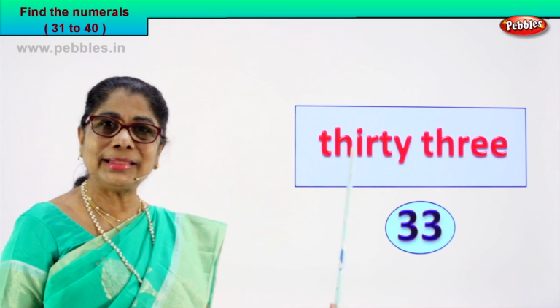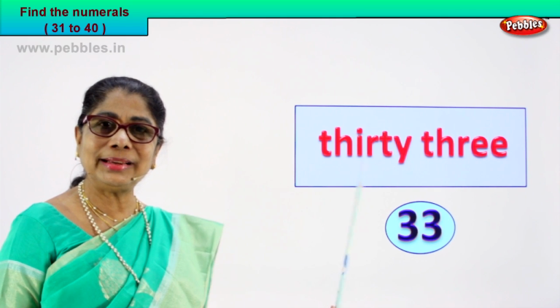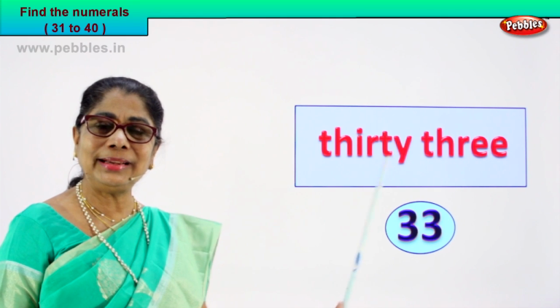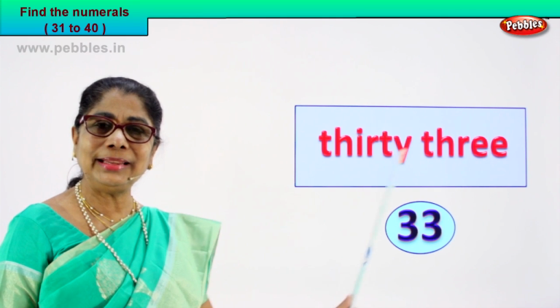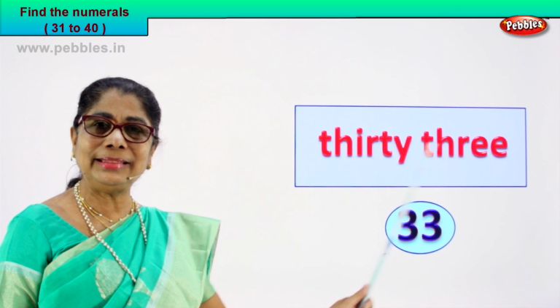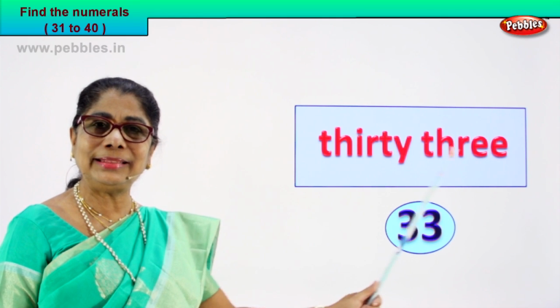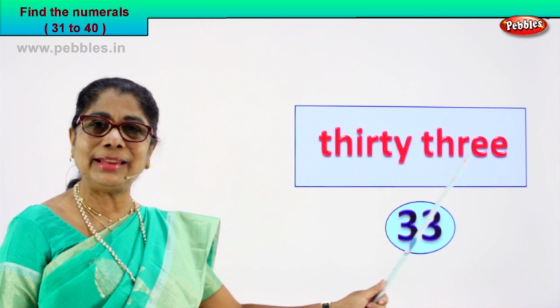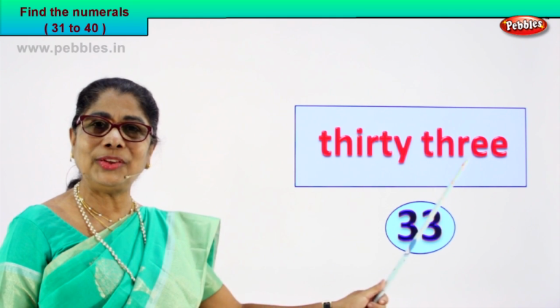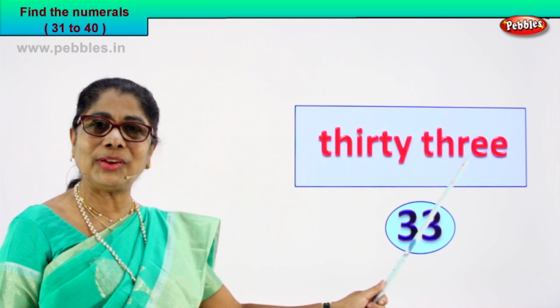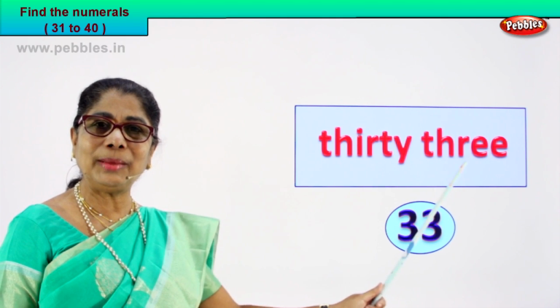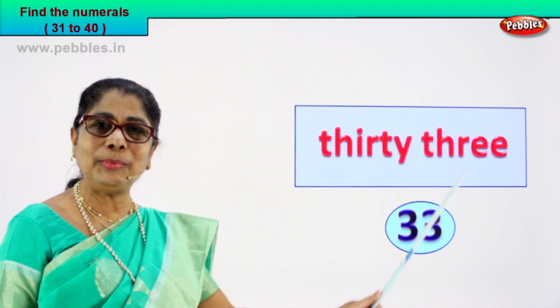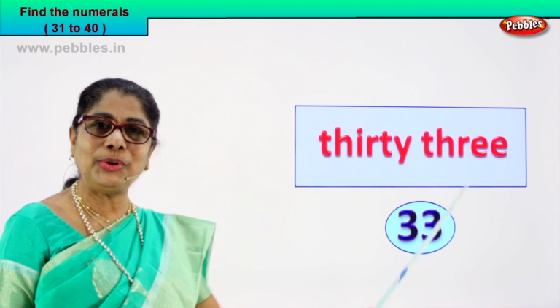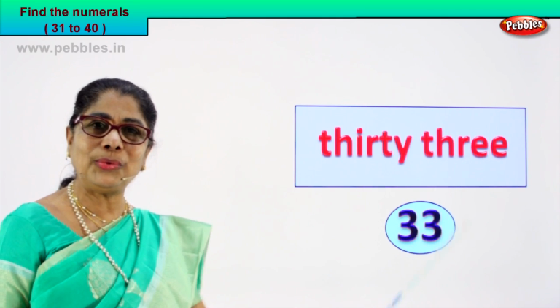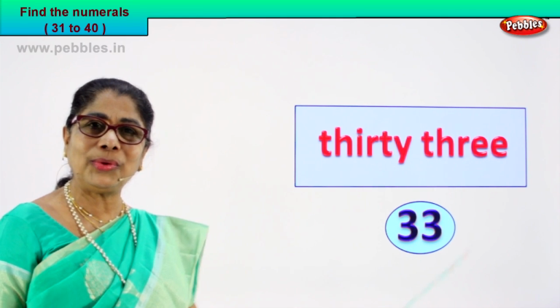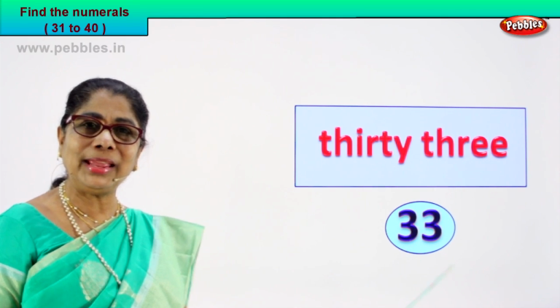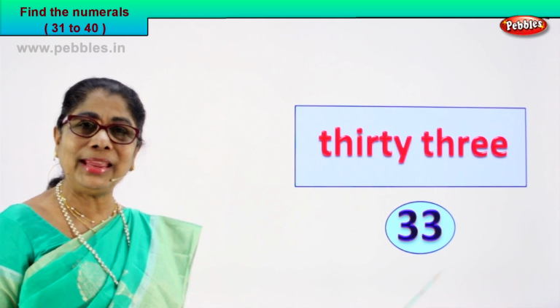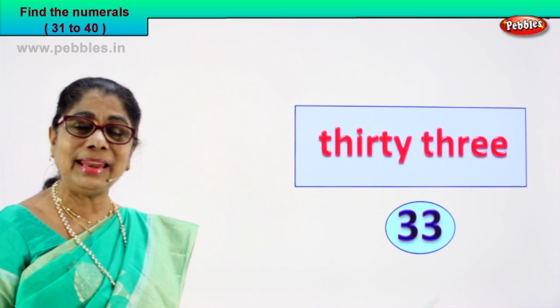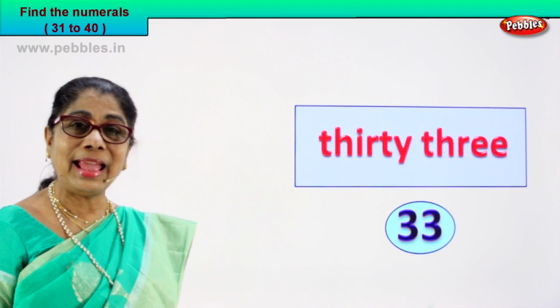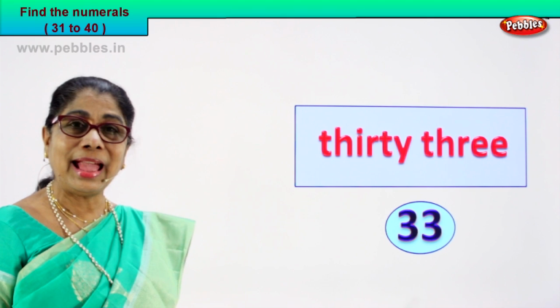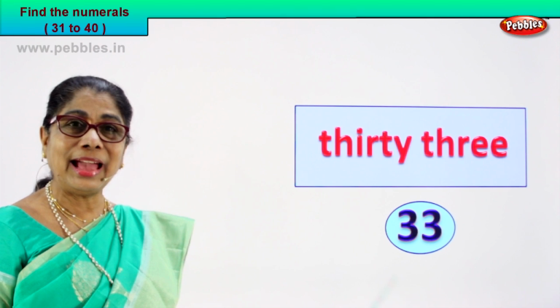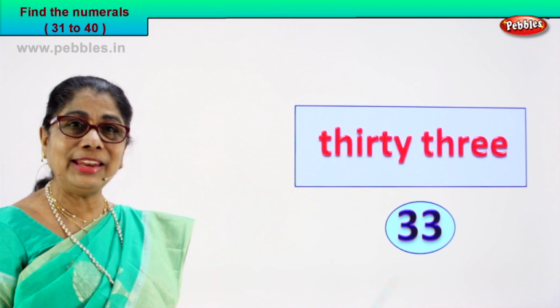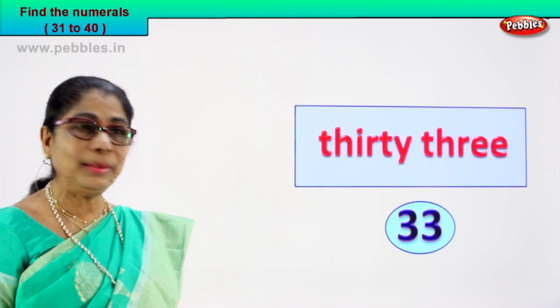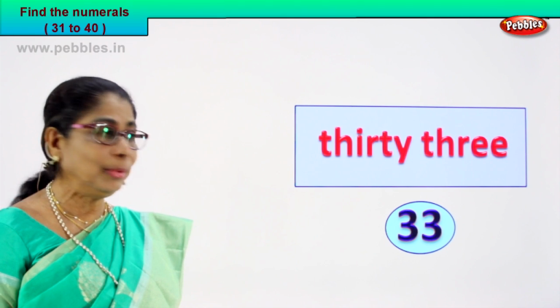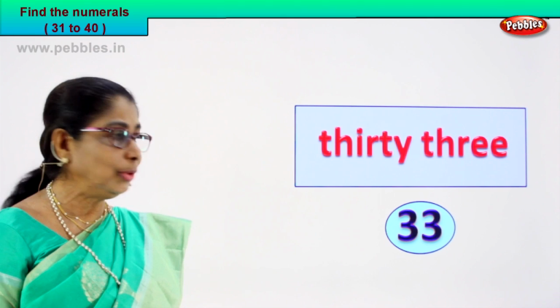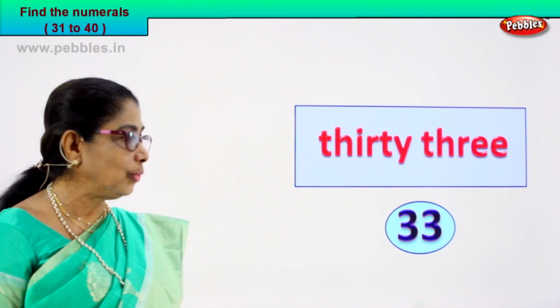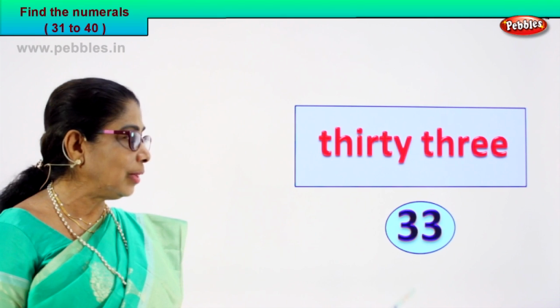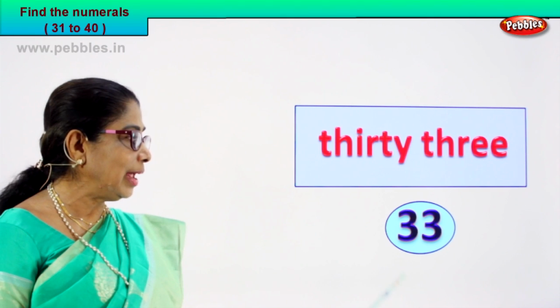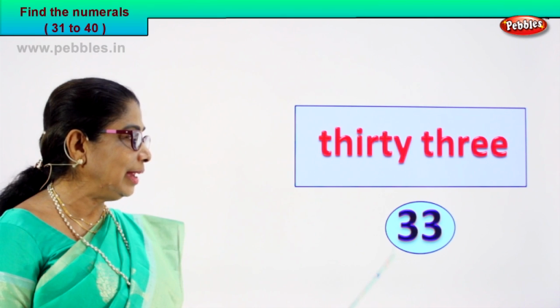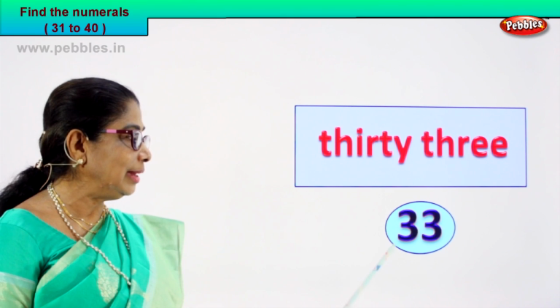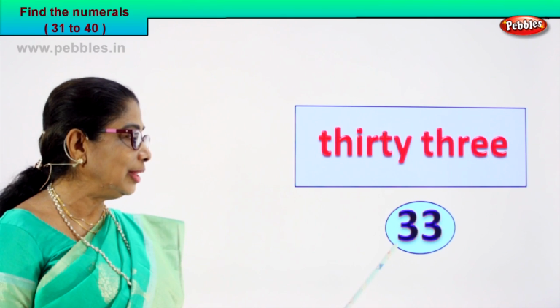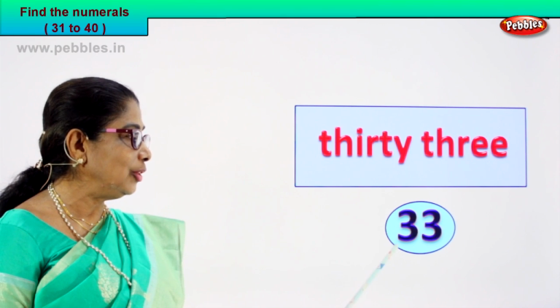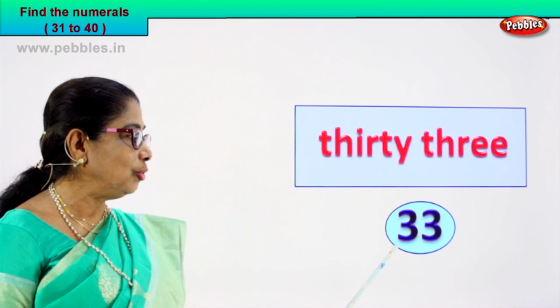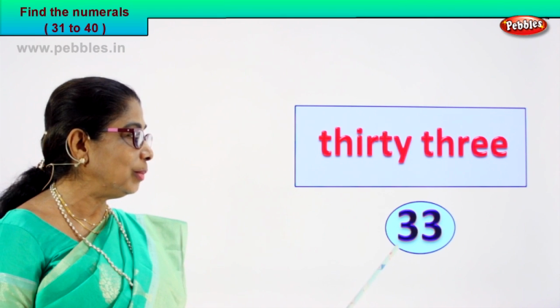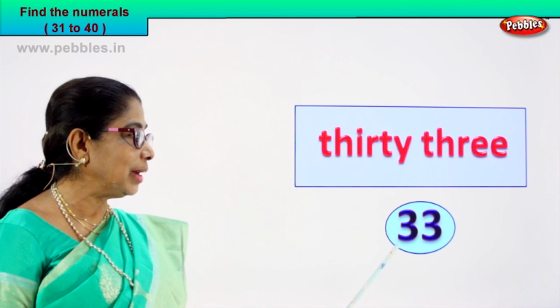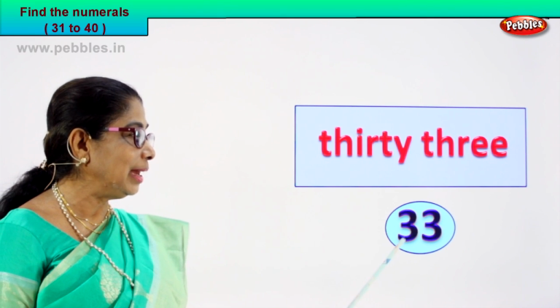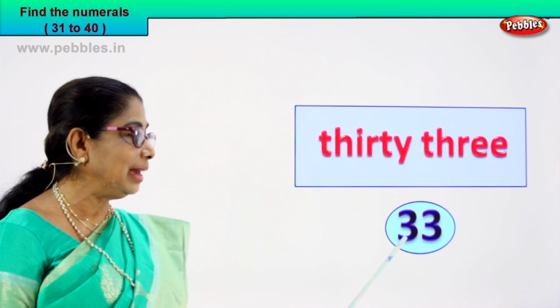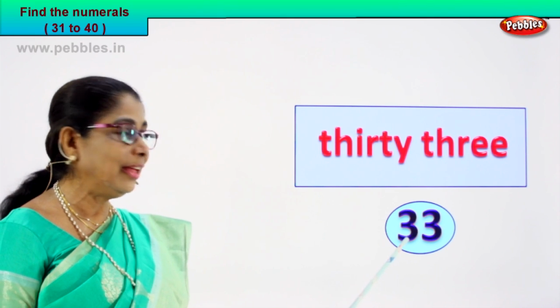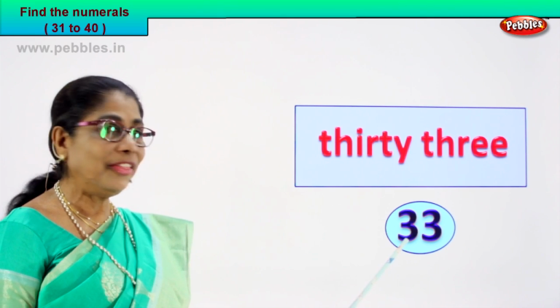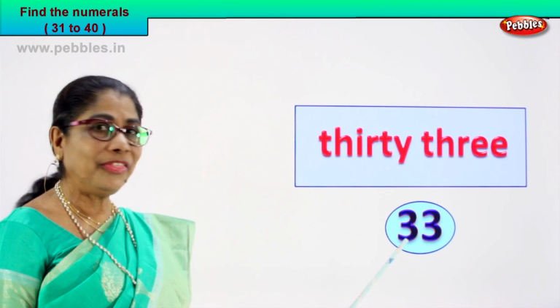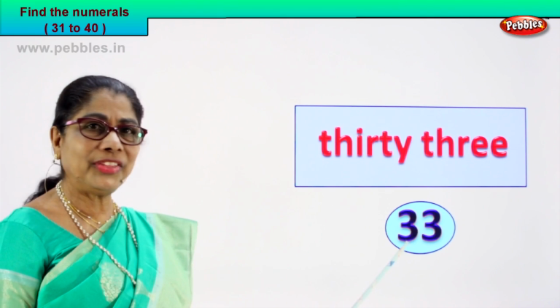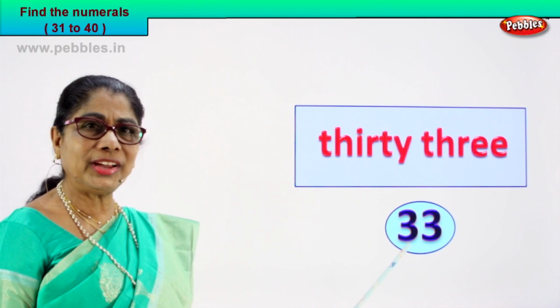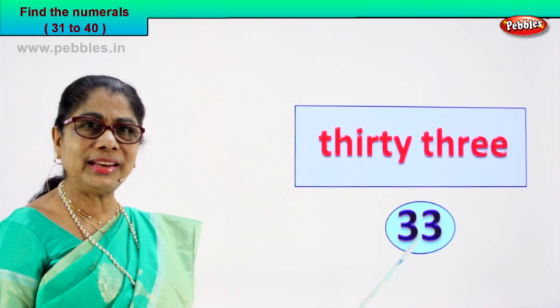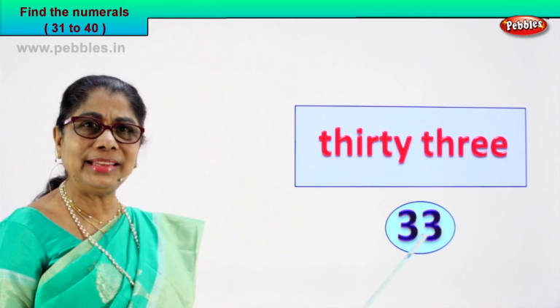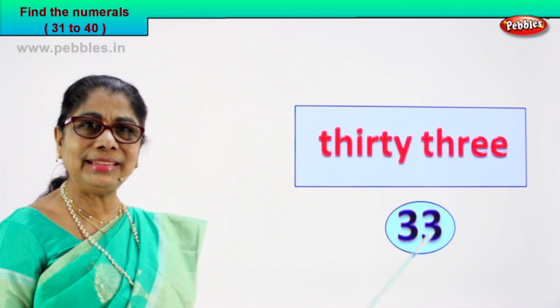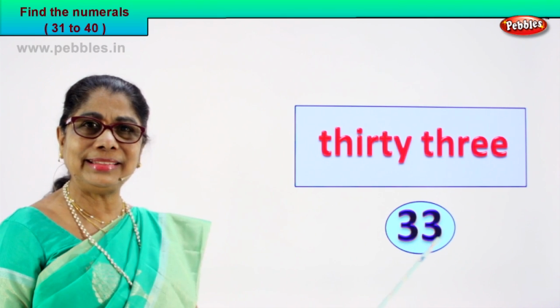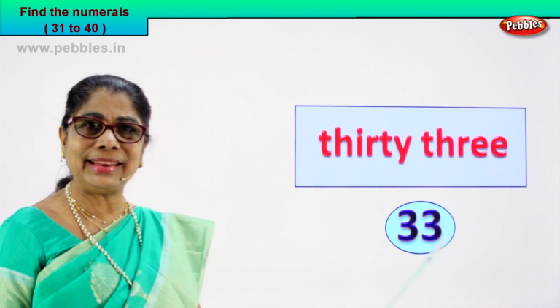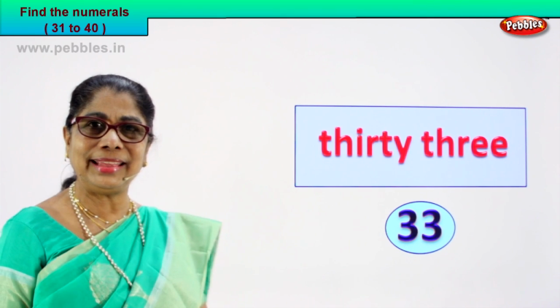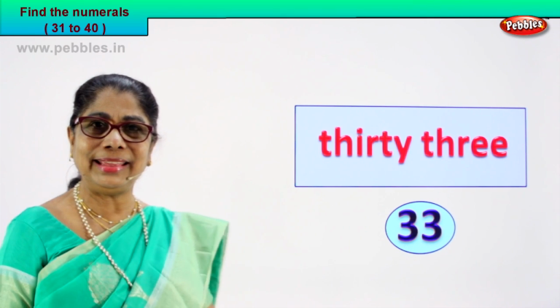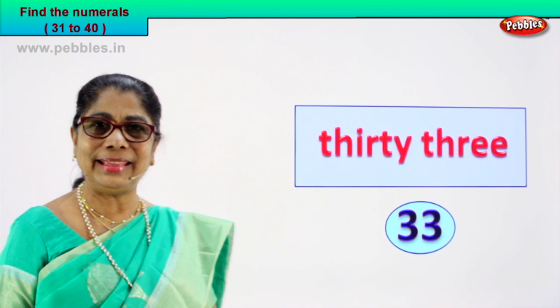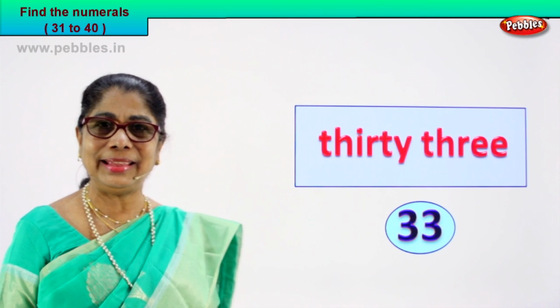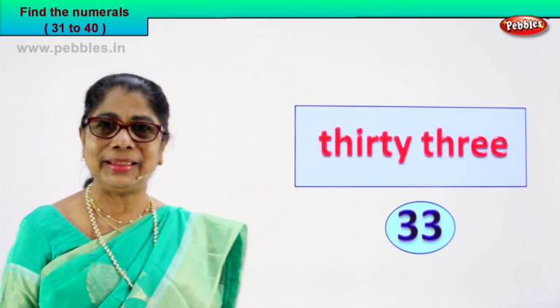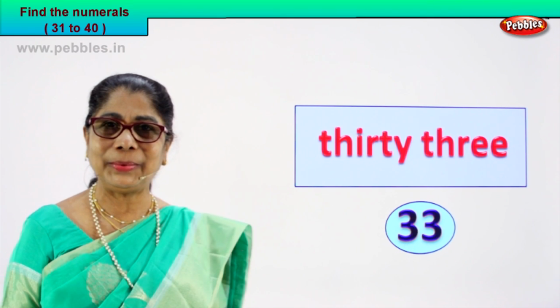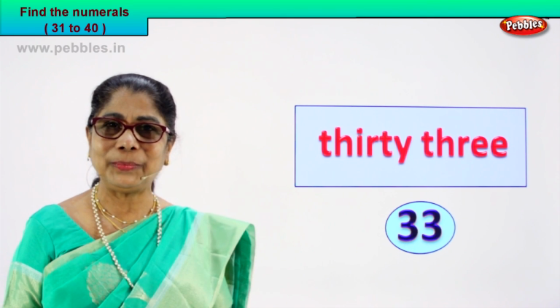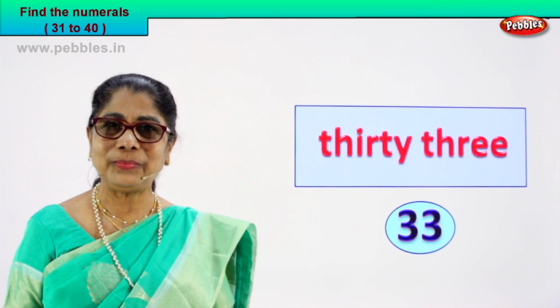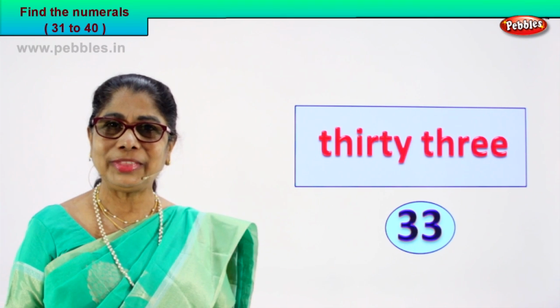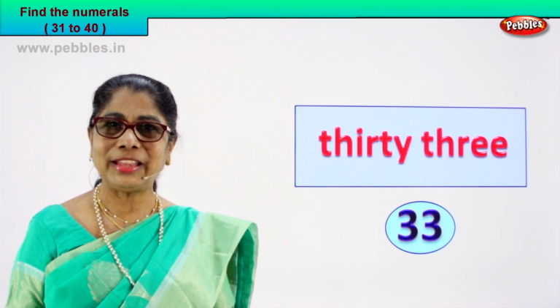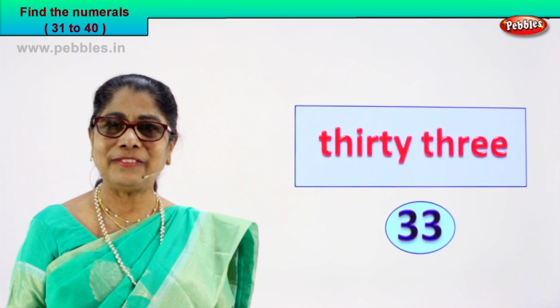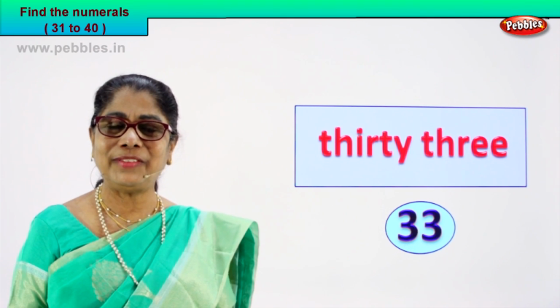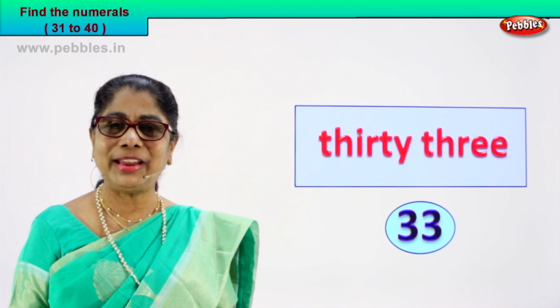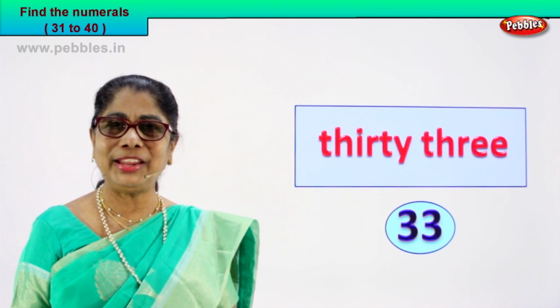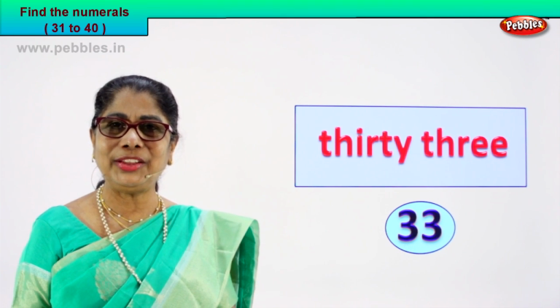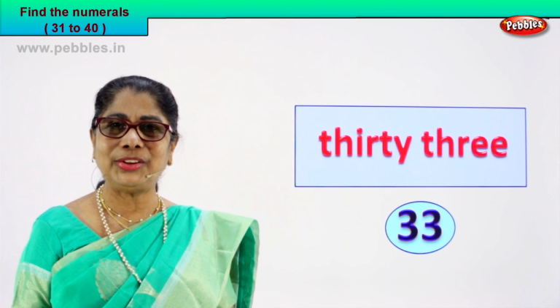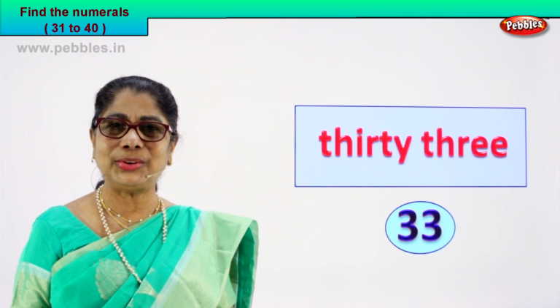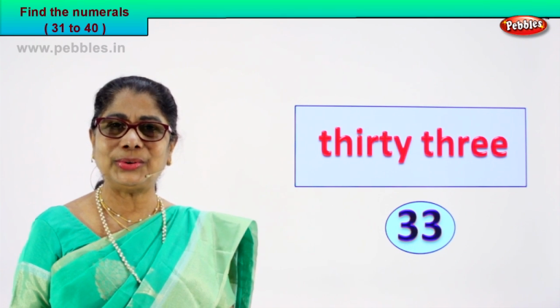33. You are able to read and able to write the numeral 33. Very good.